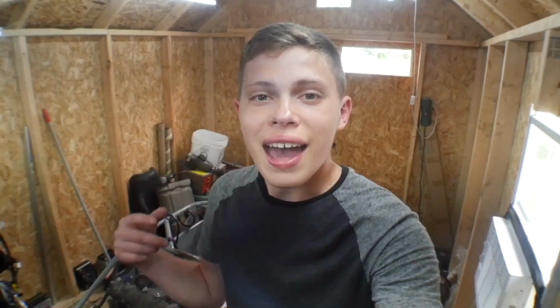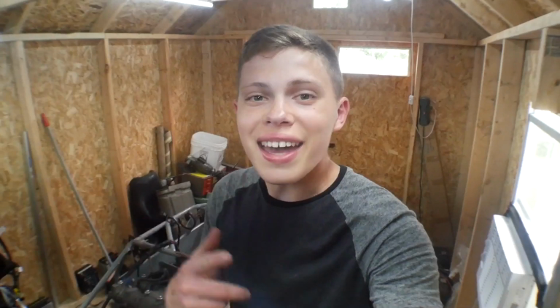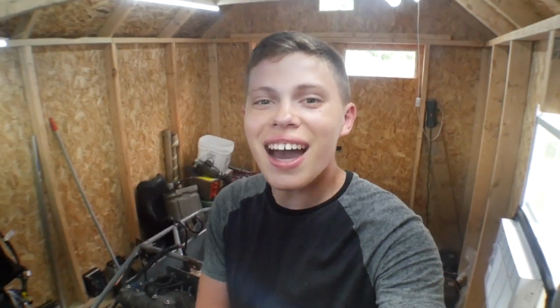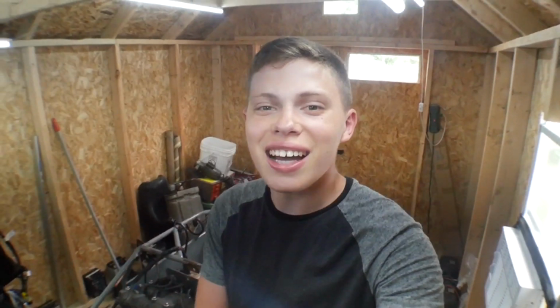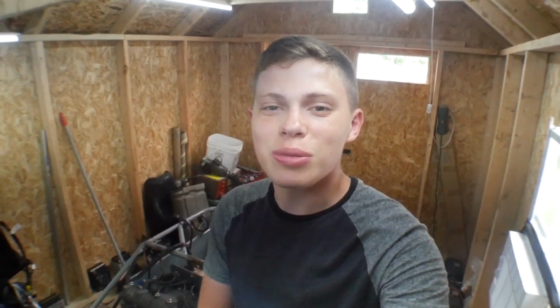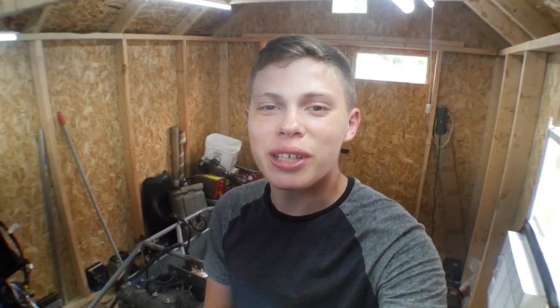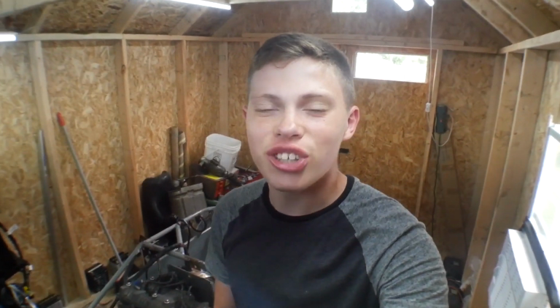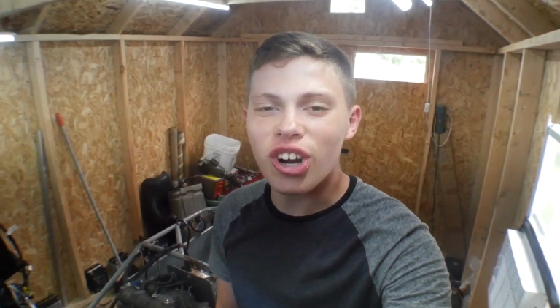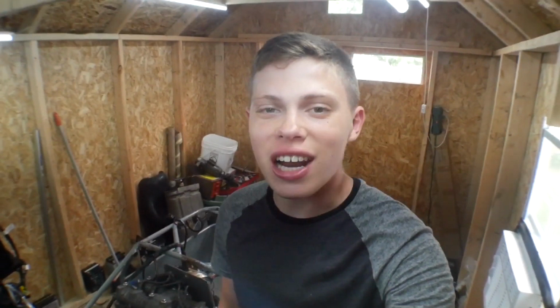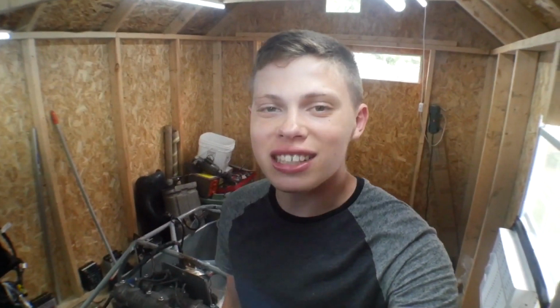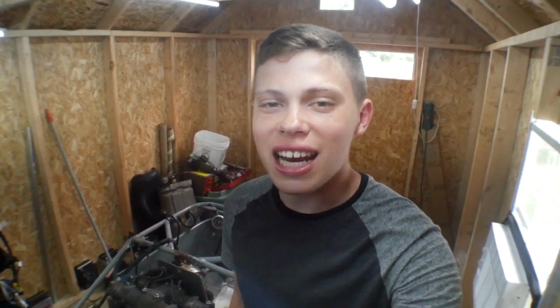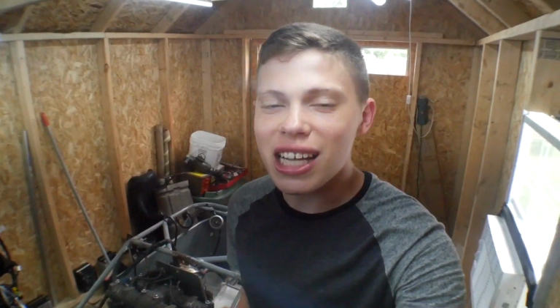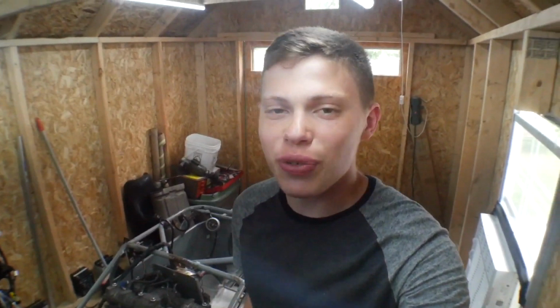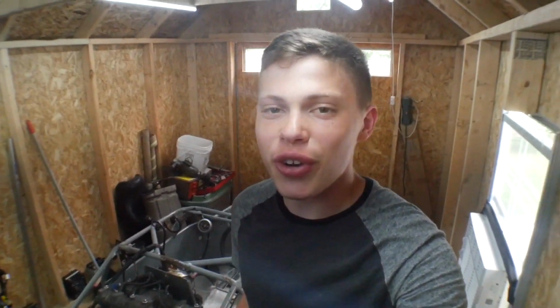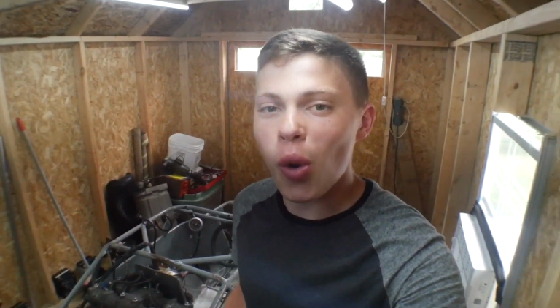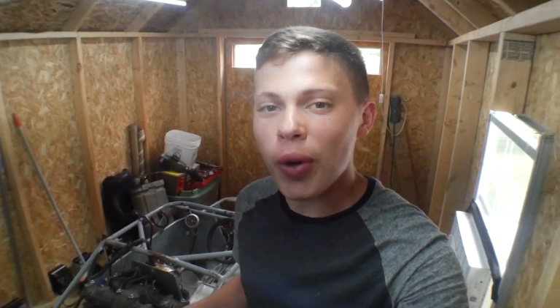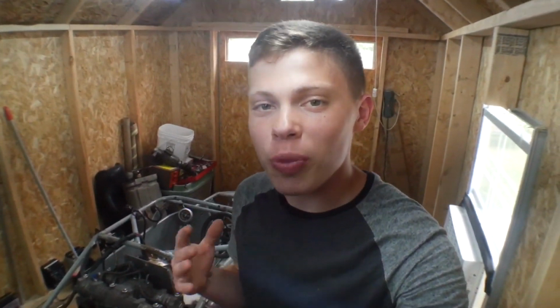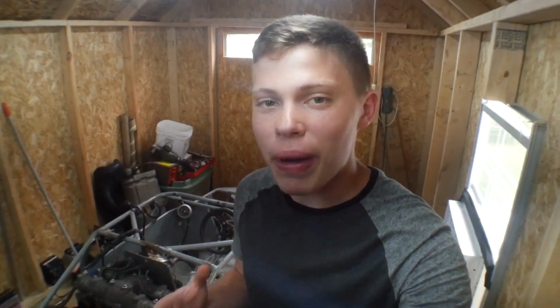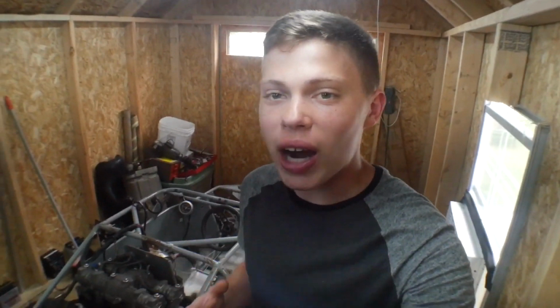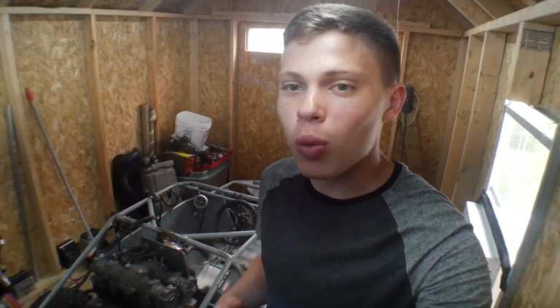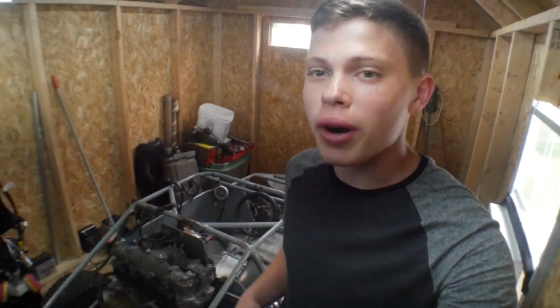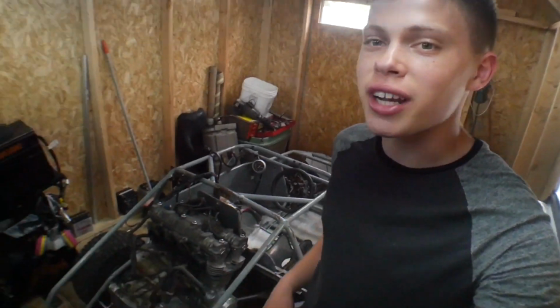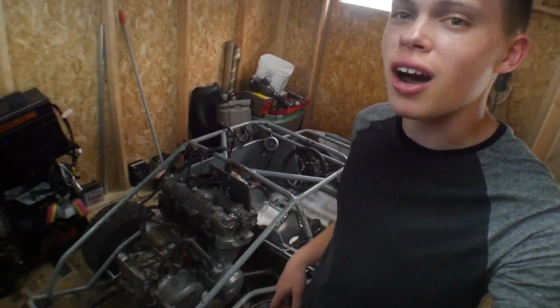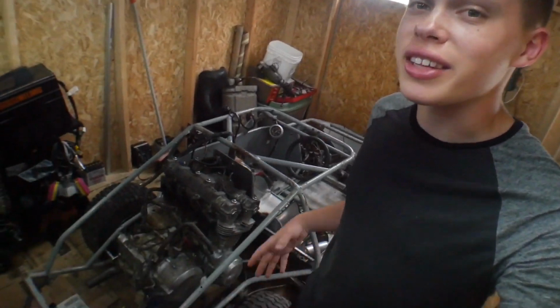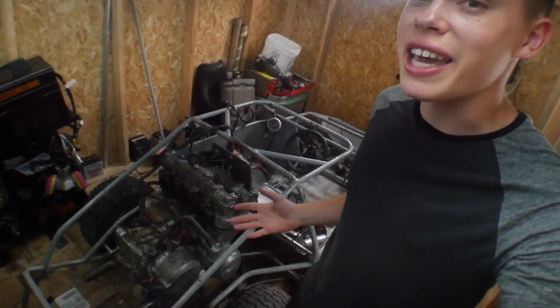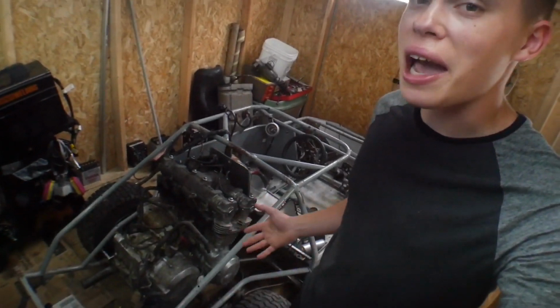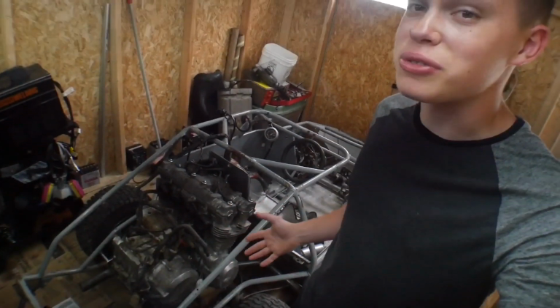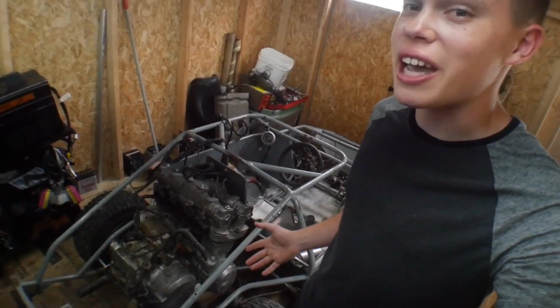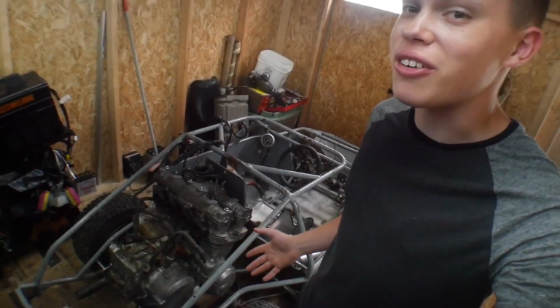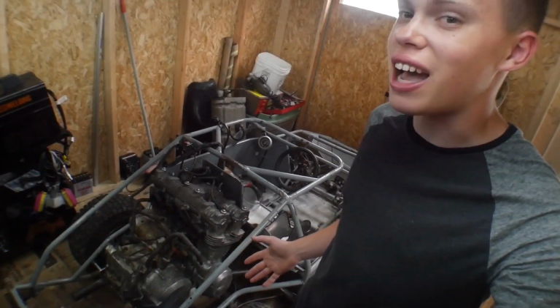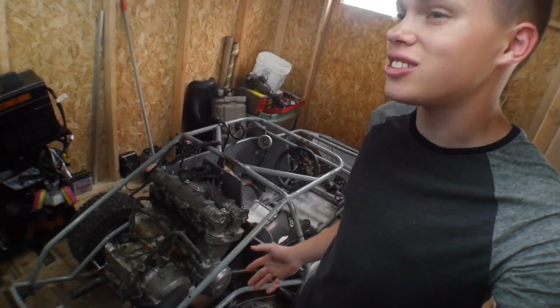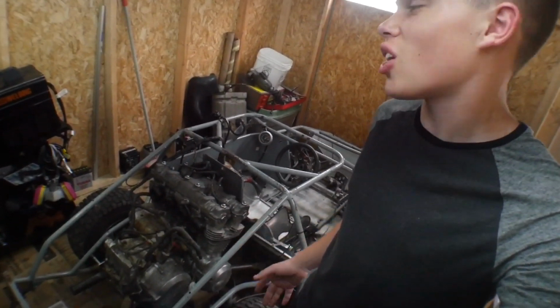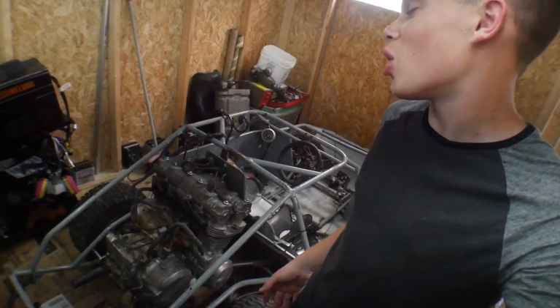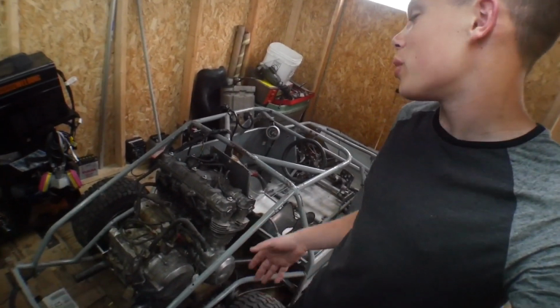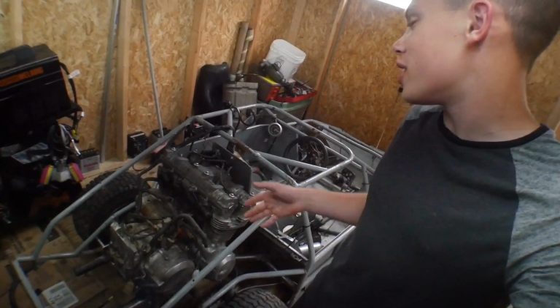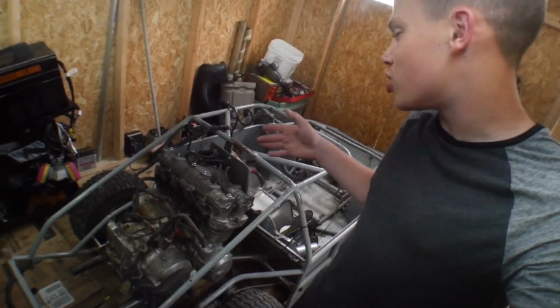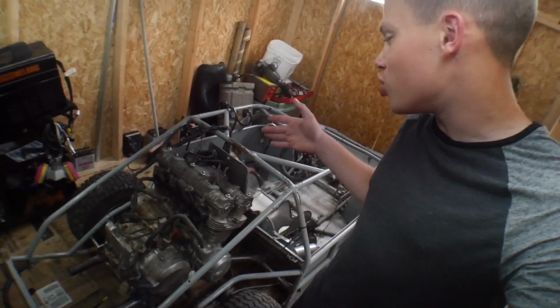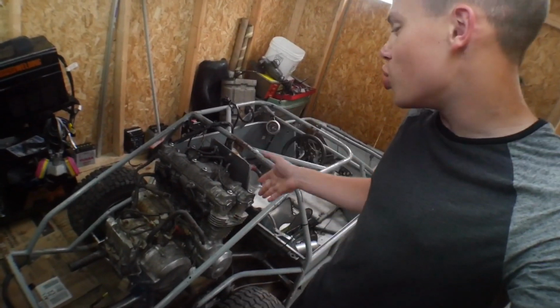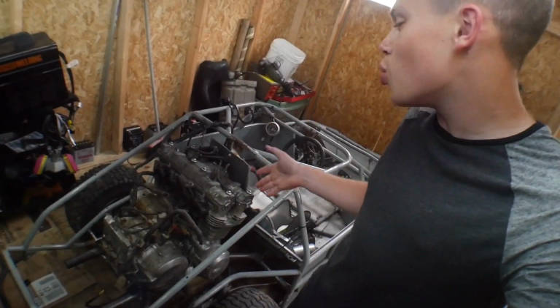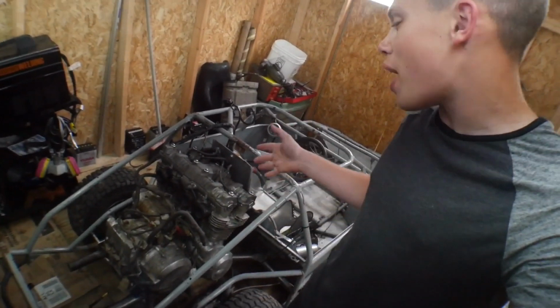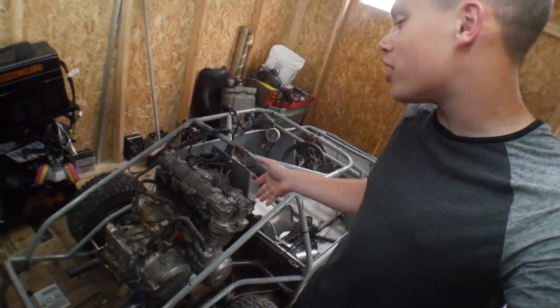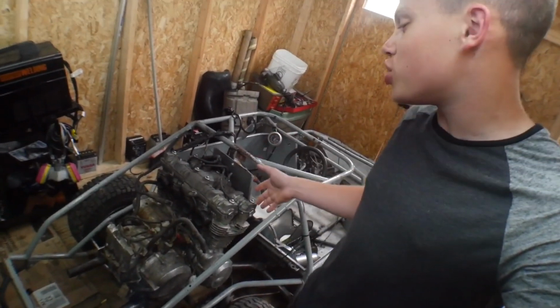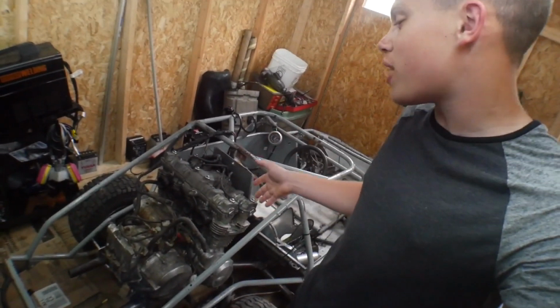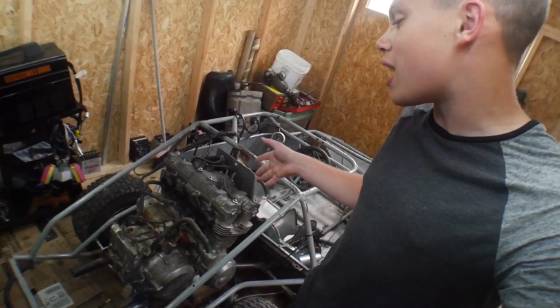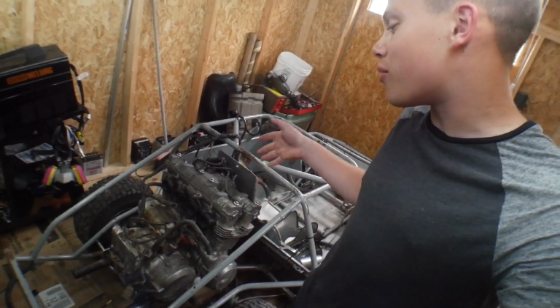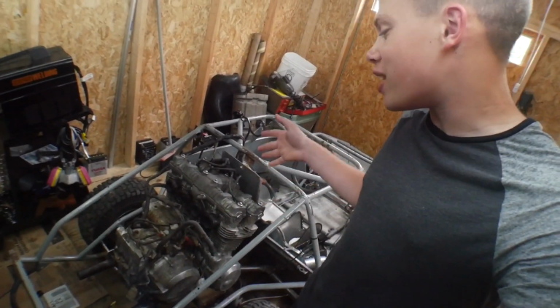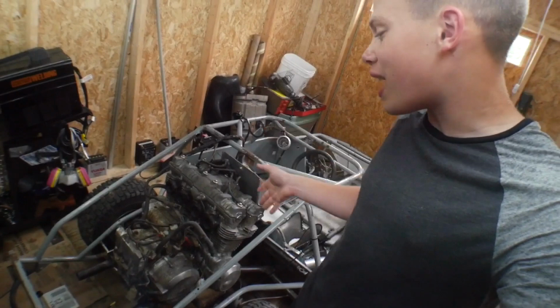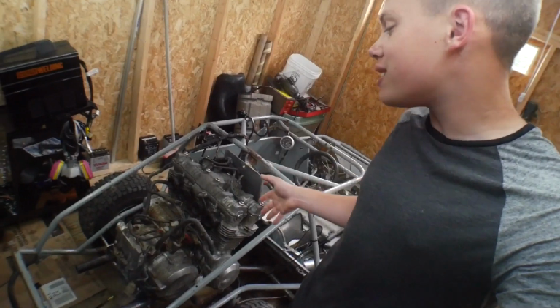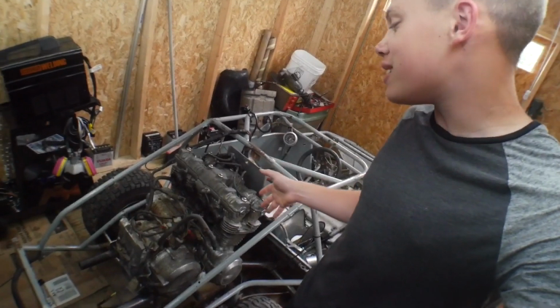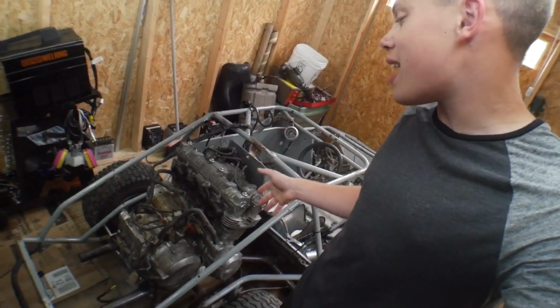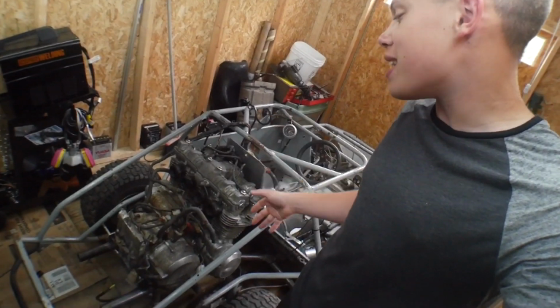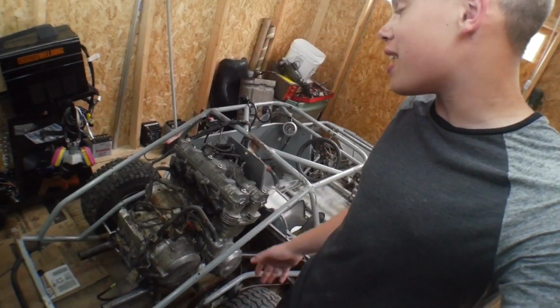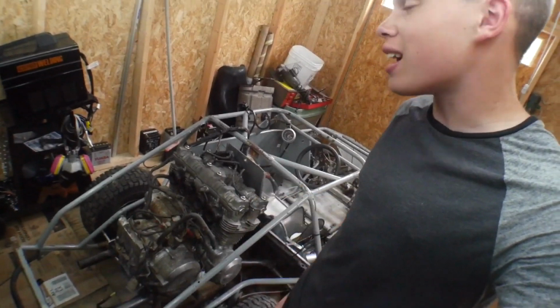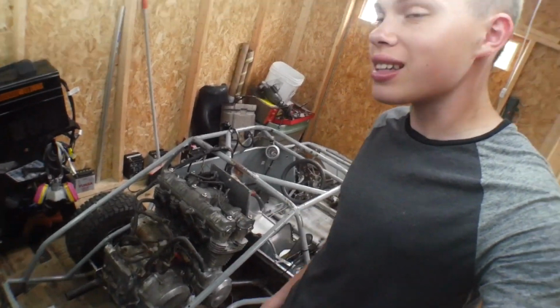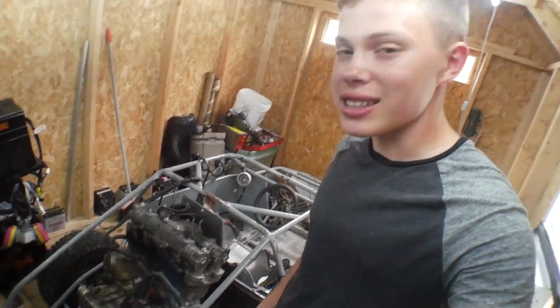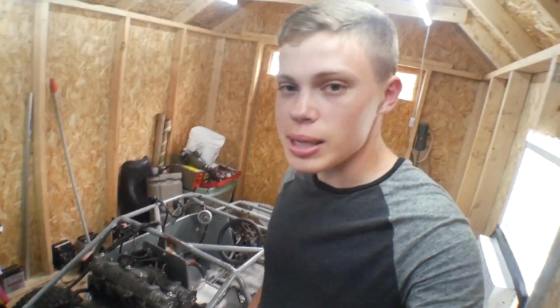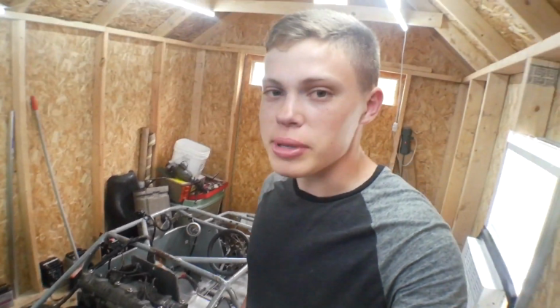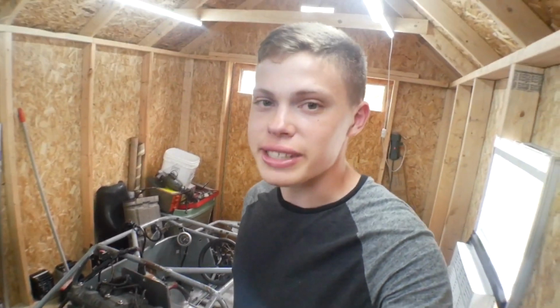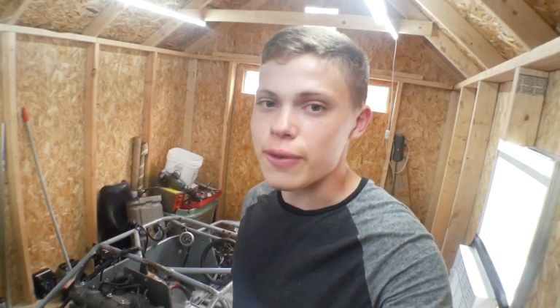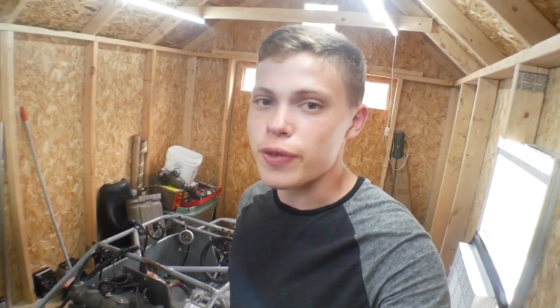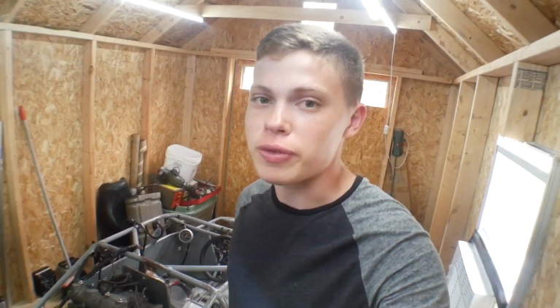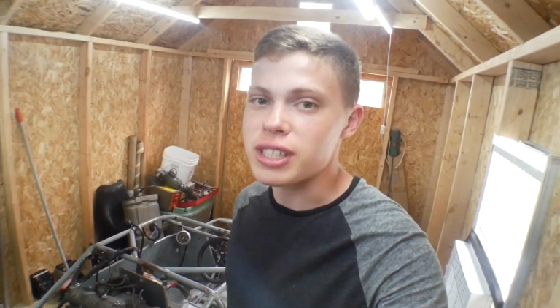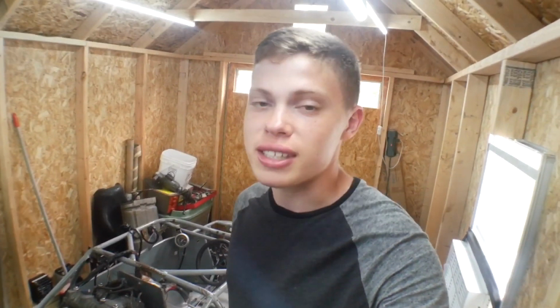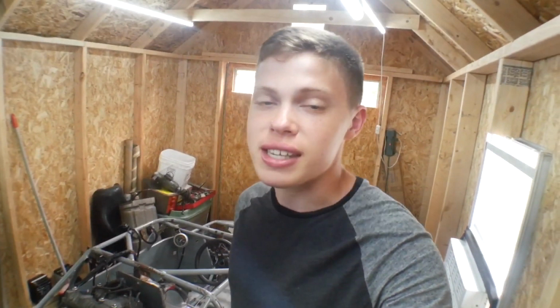Hey guys, Mix here, and in today's video we are back working on the Half Scout NASCAR with its new engine out of a 1980 Honda CB750C.